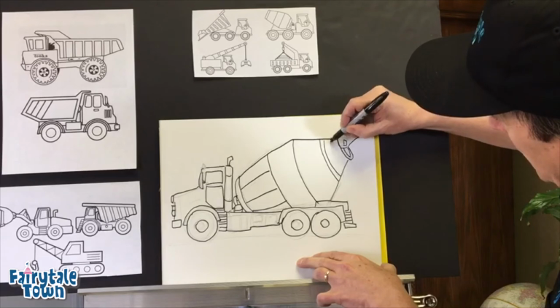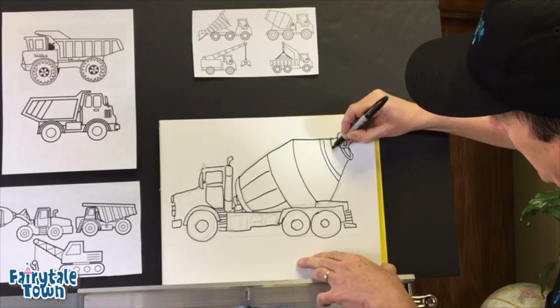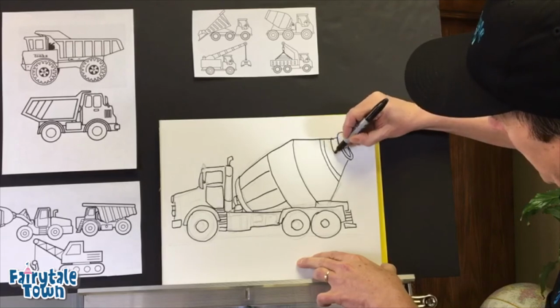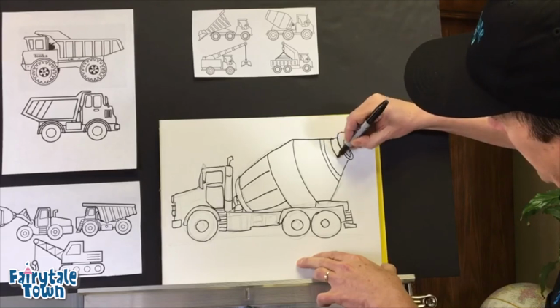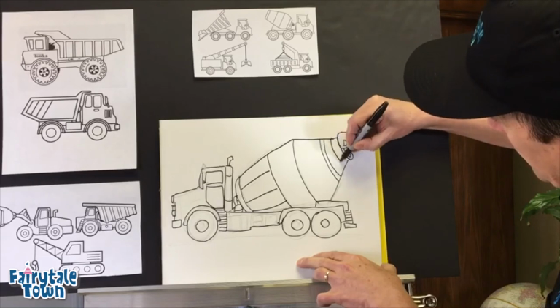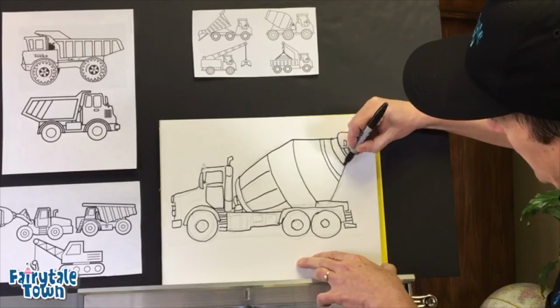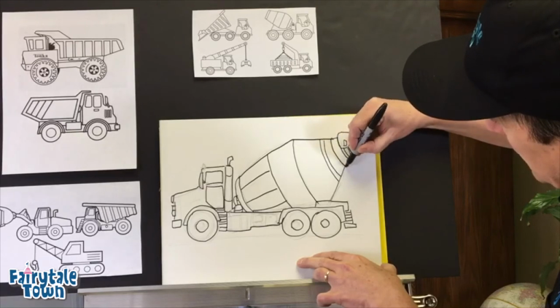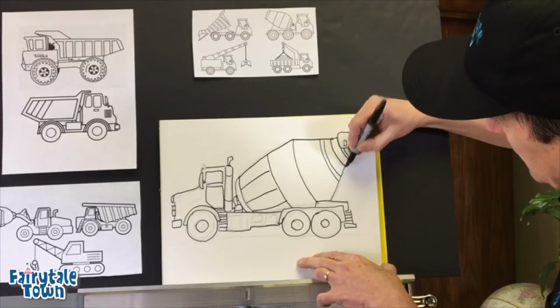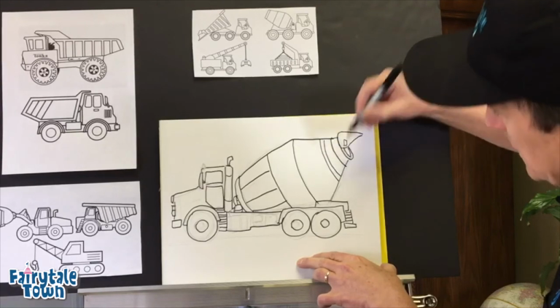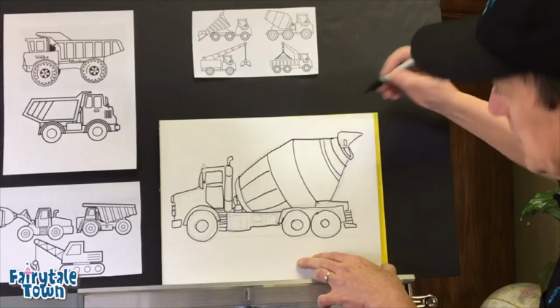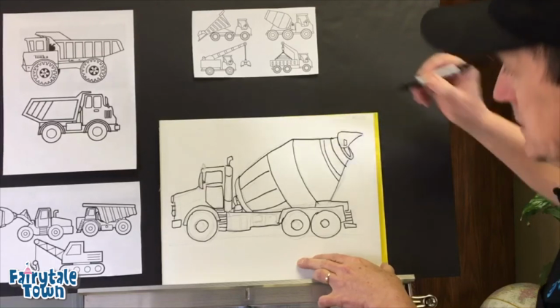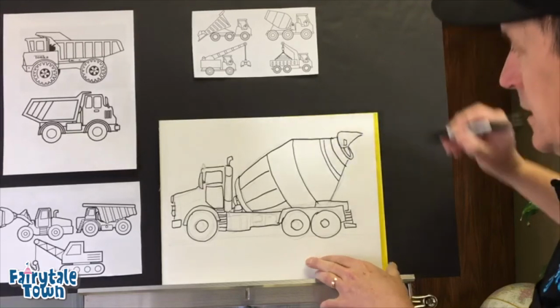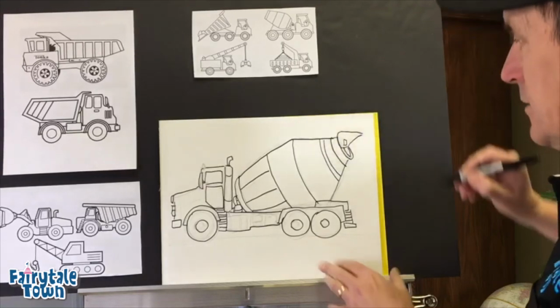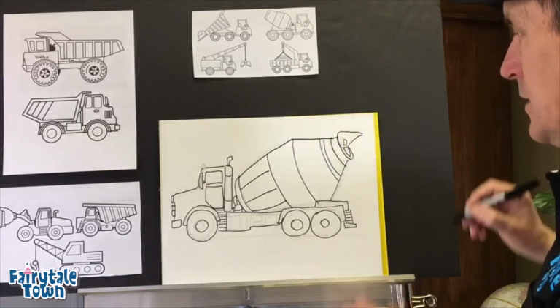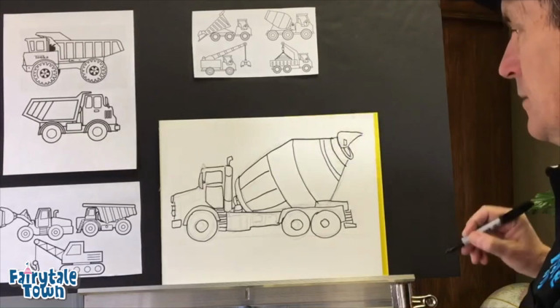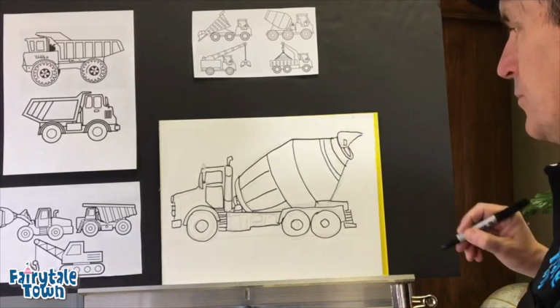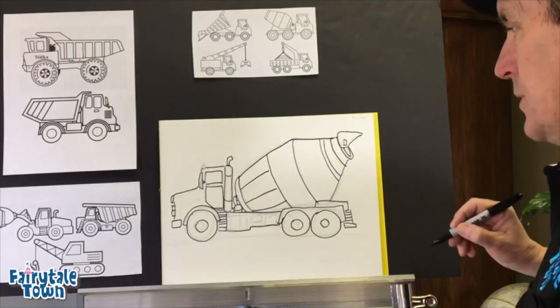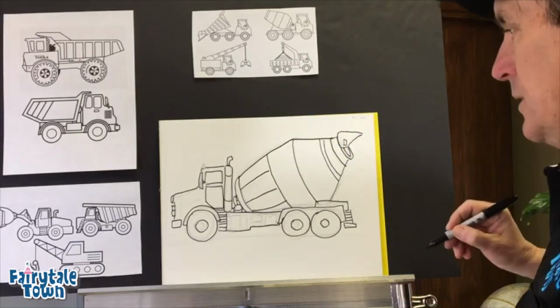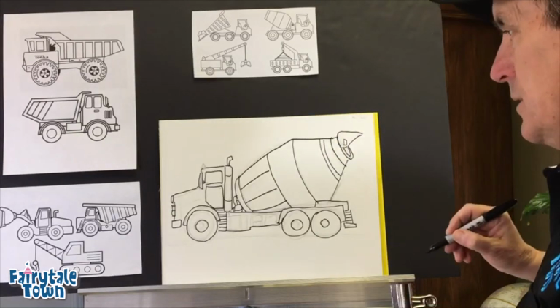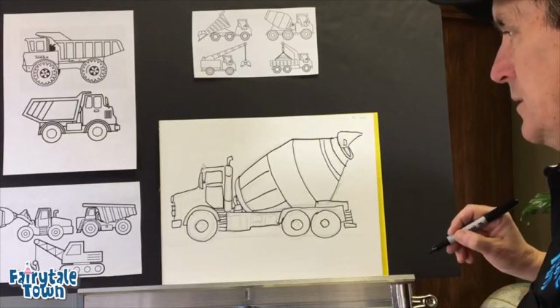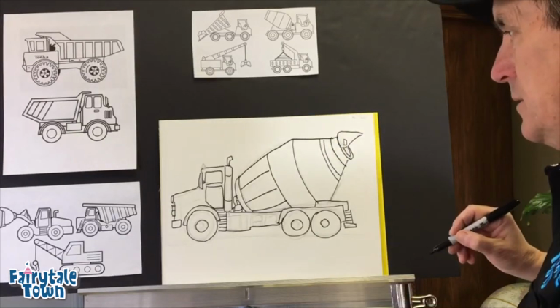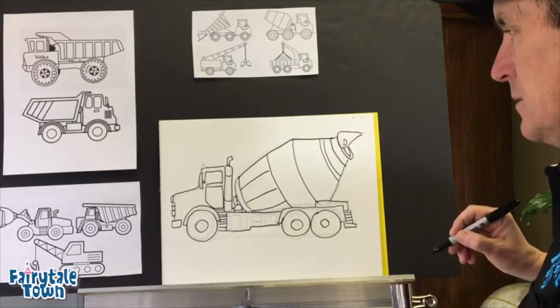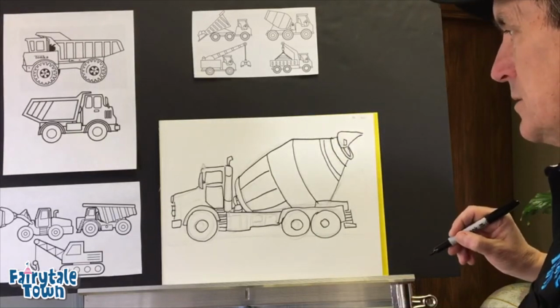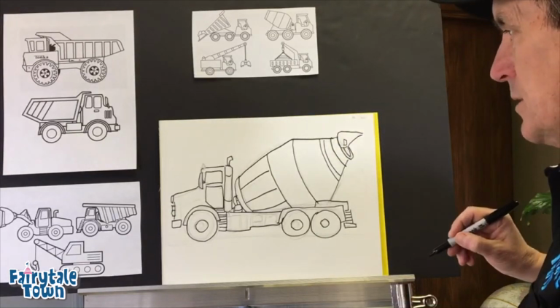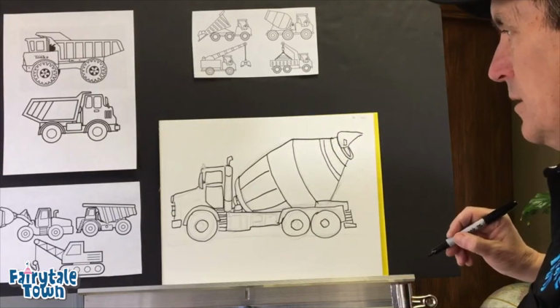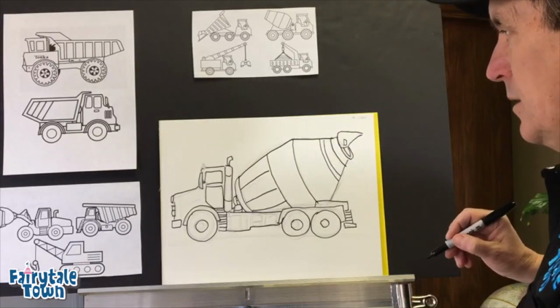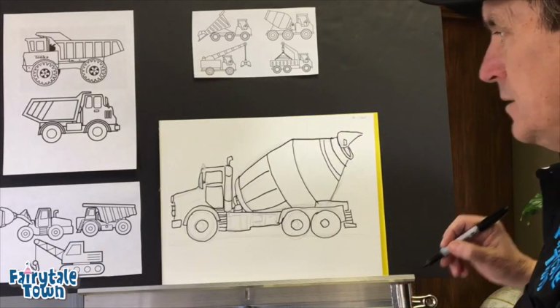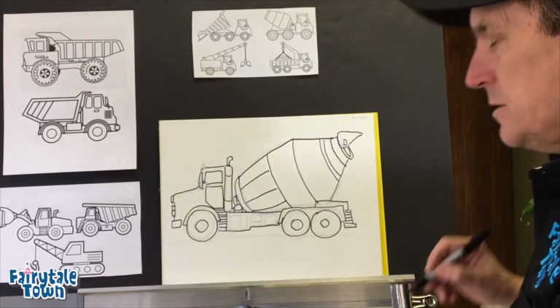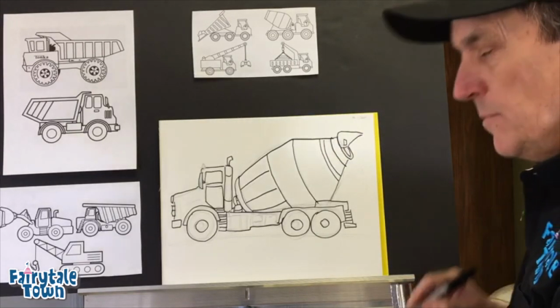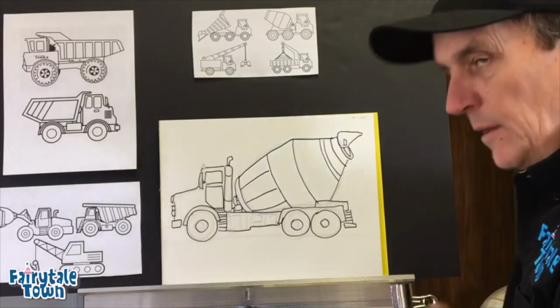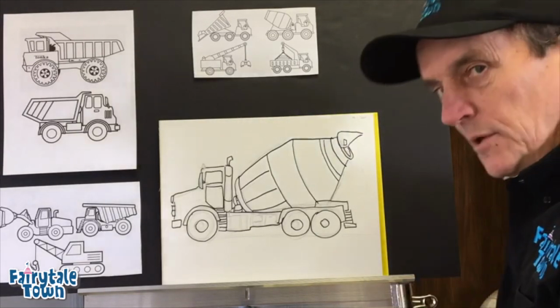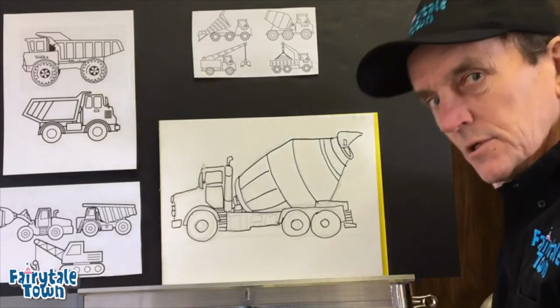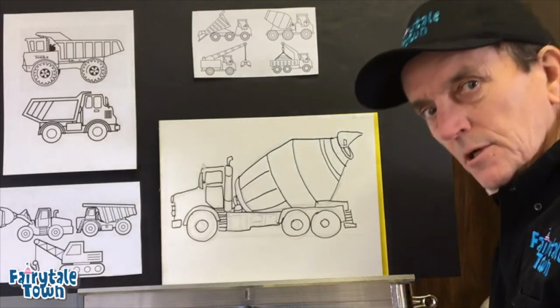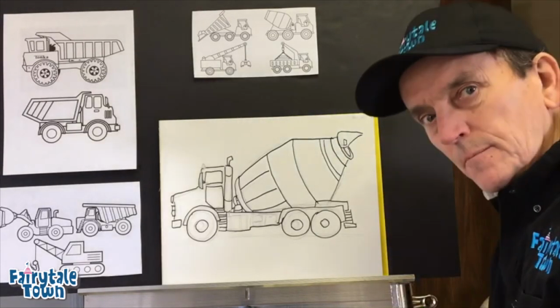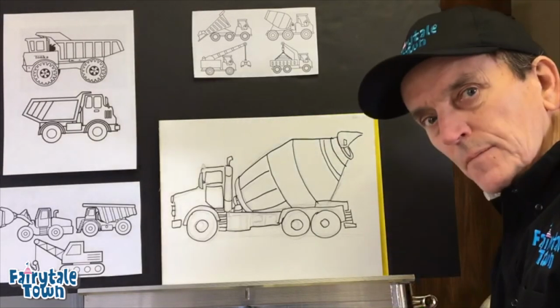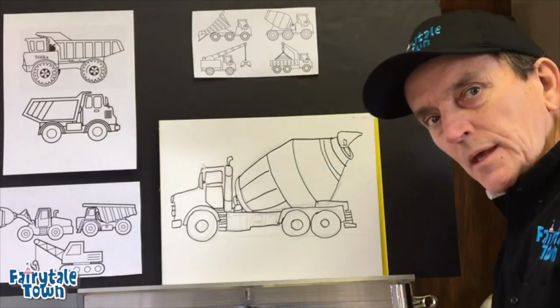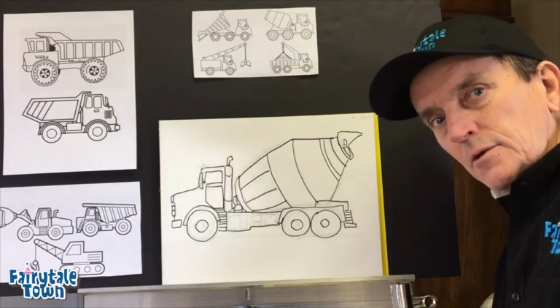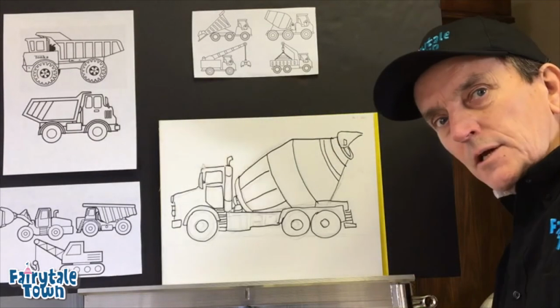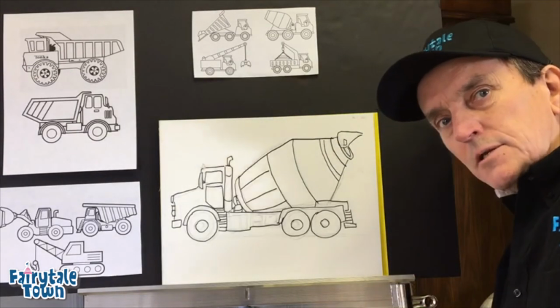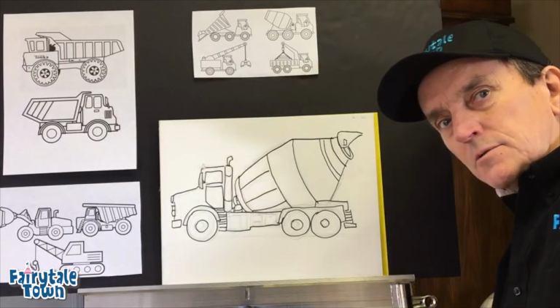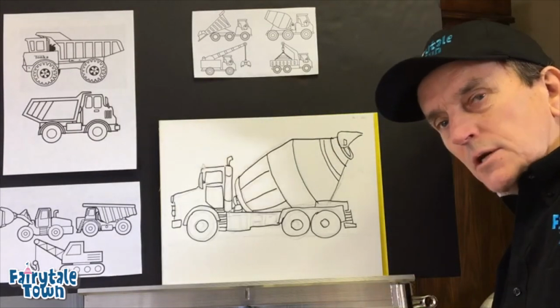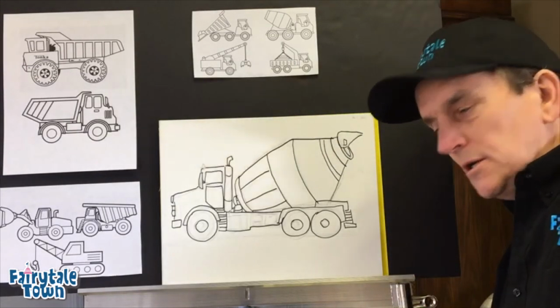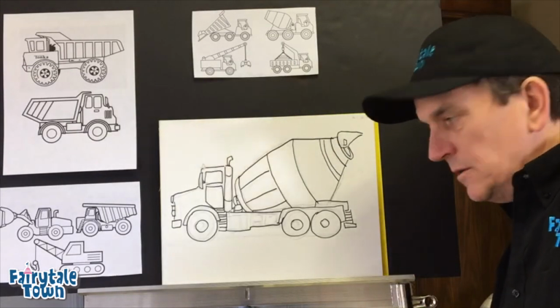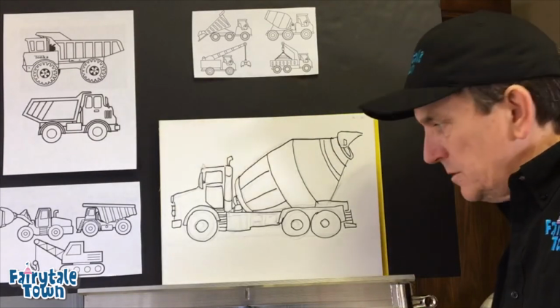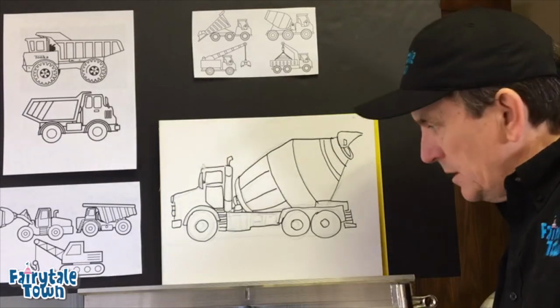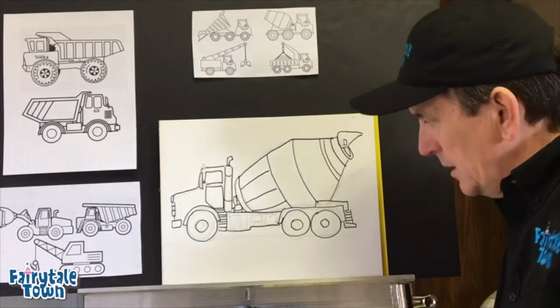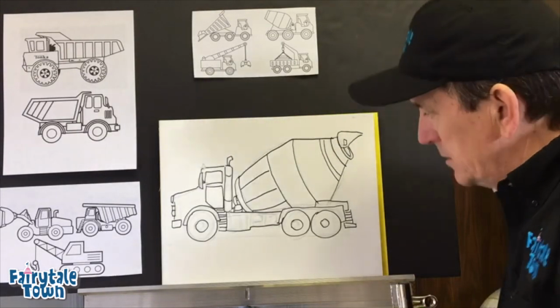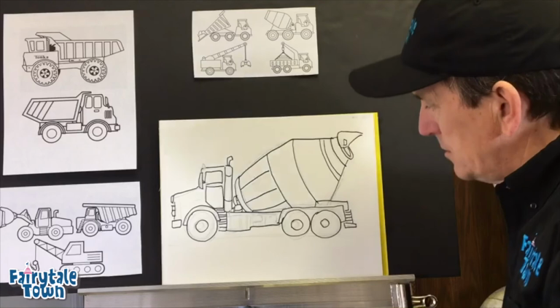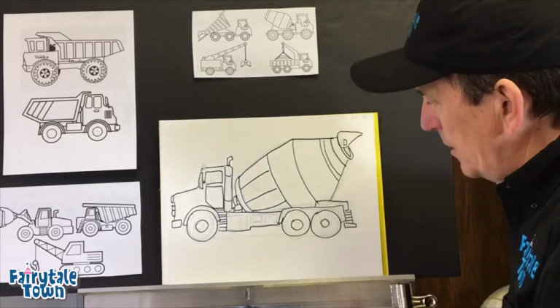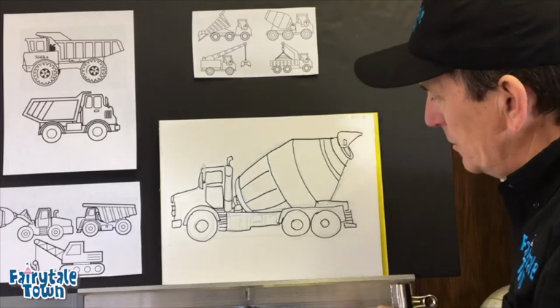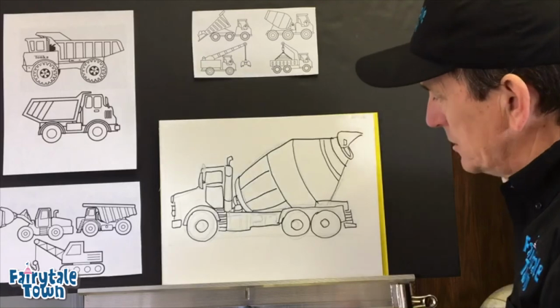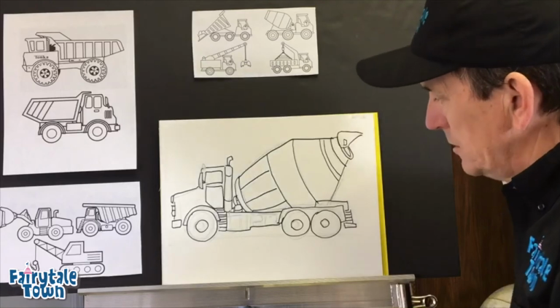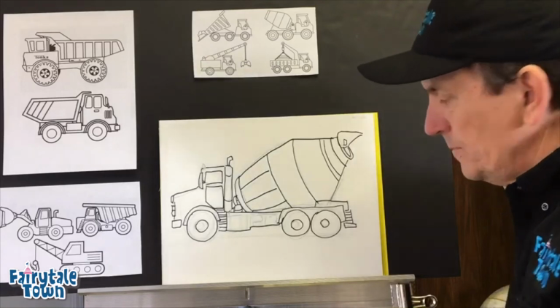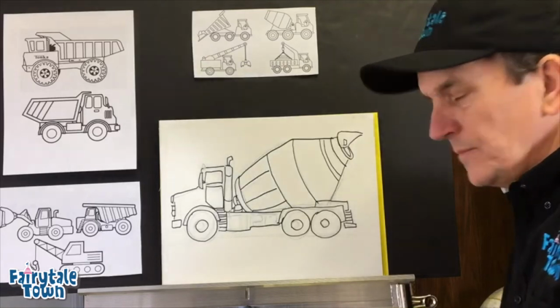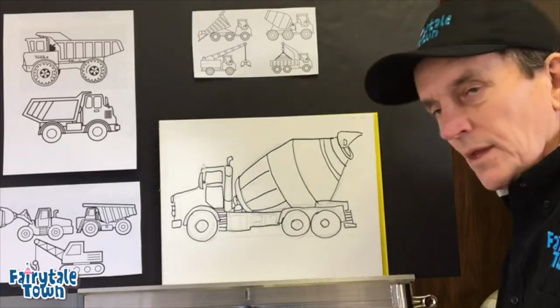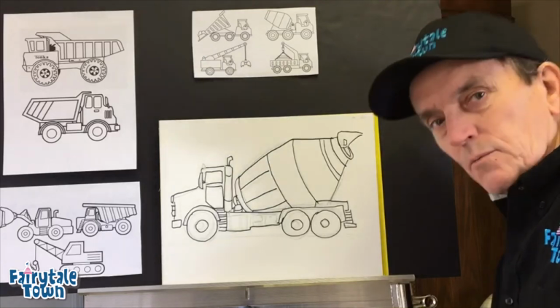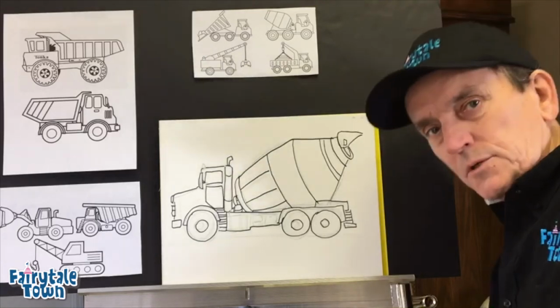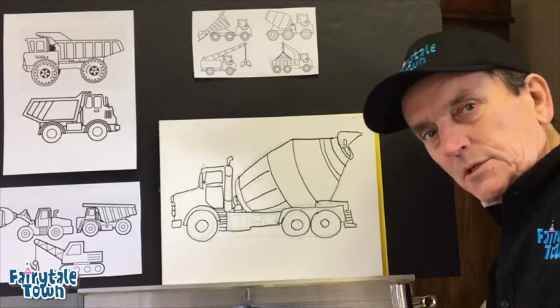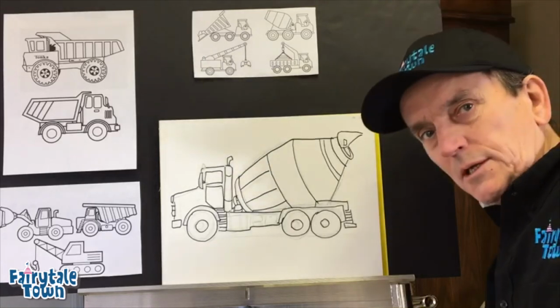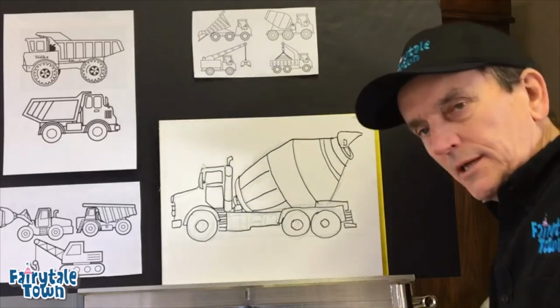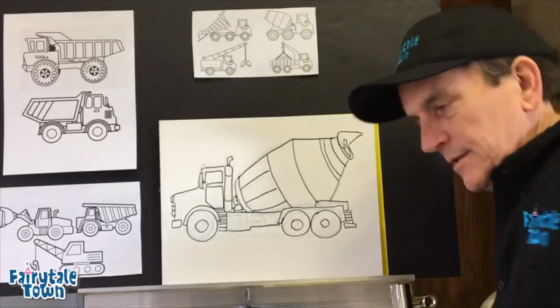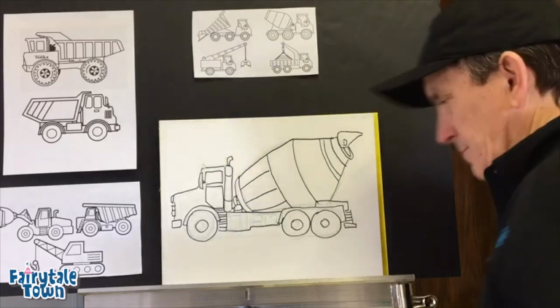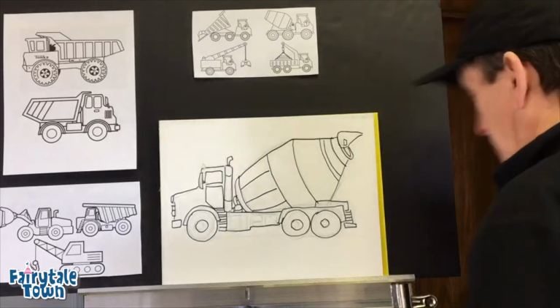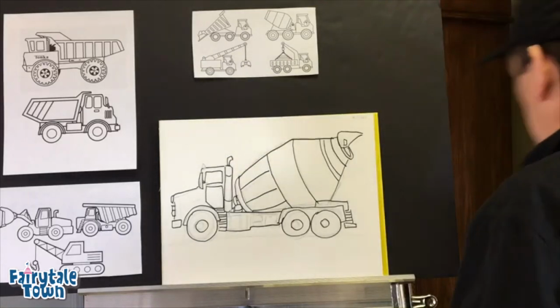And there is a pretty good start on a cement mixer. You guys try your own cement mixer. We'll see you later. Bye.